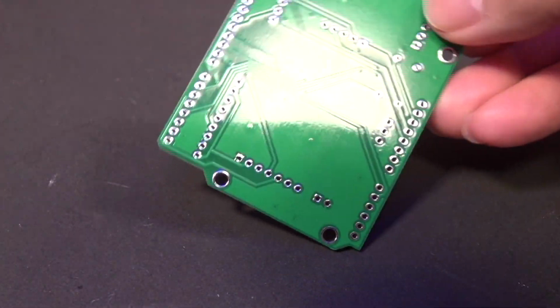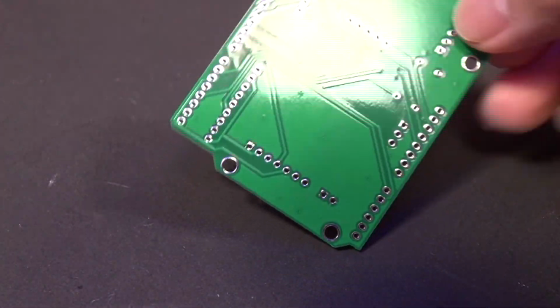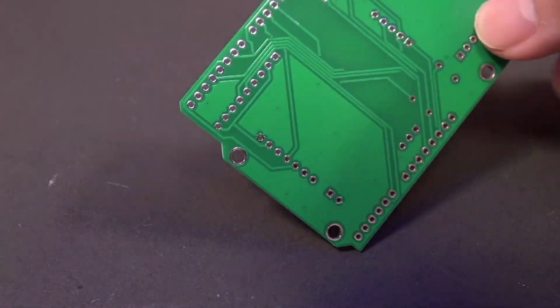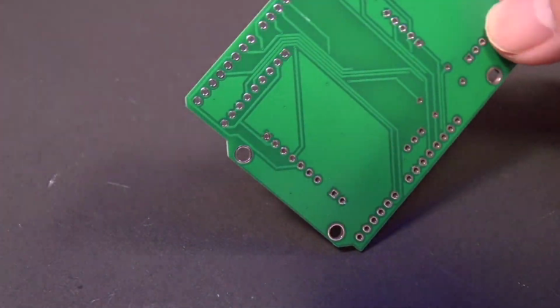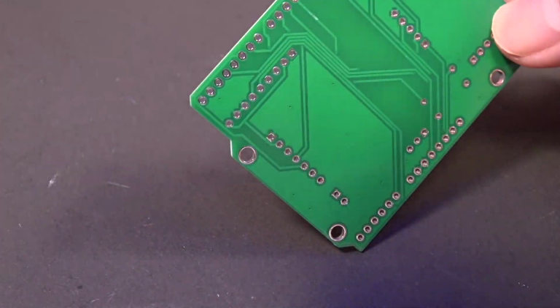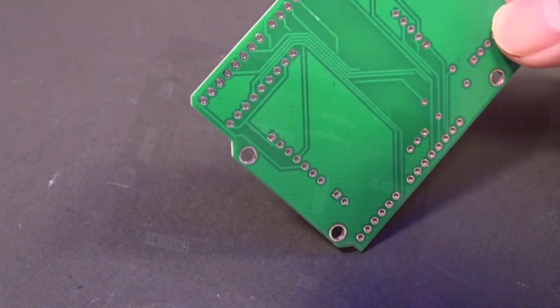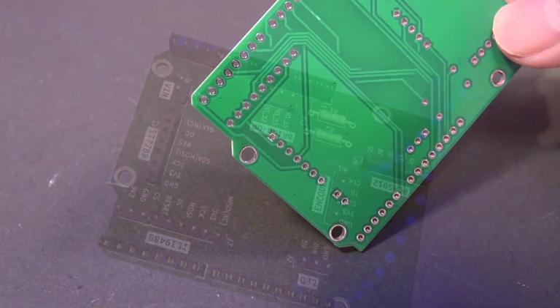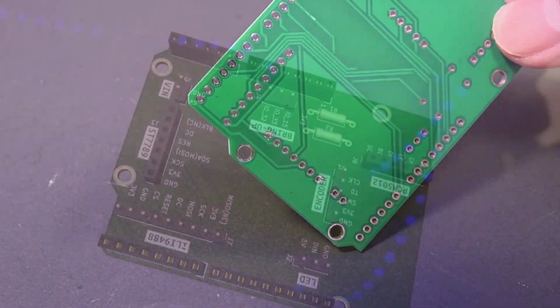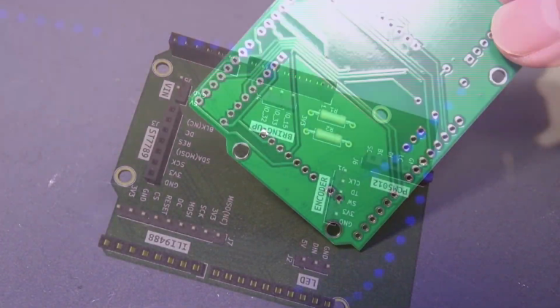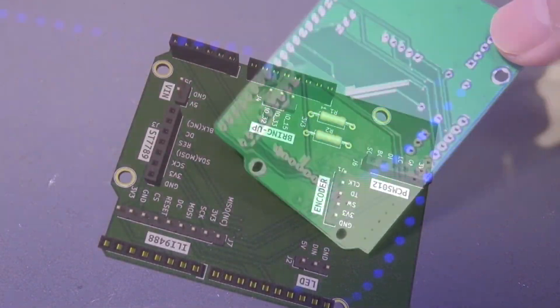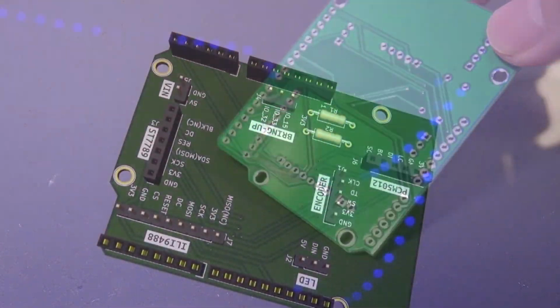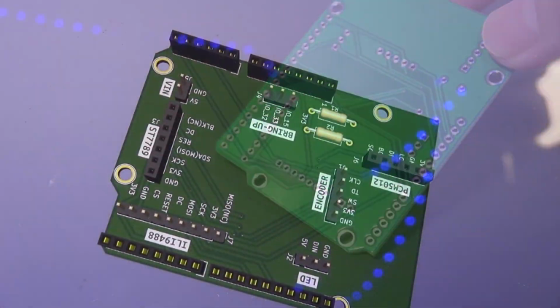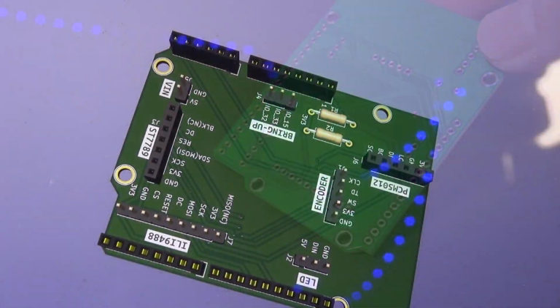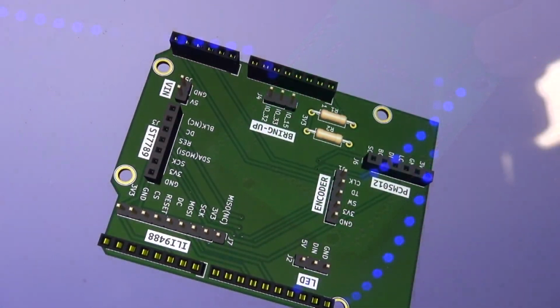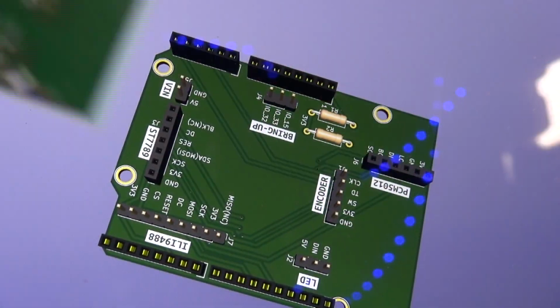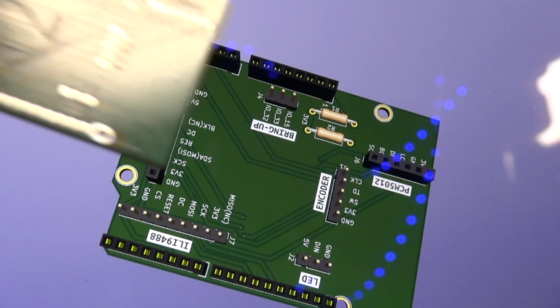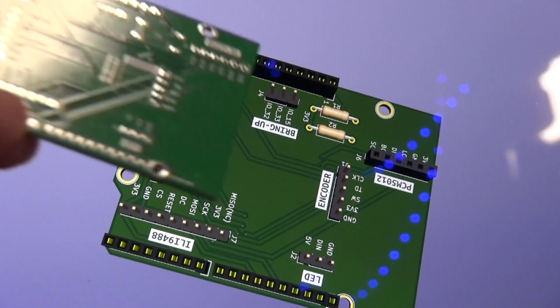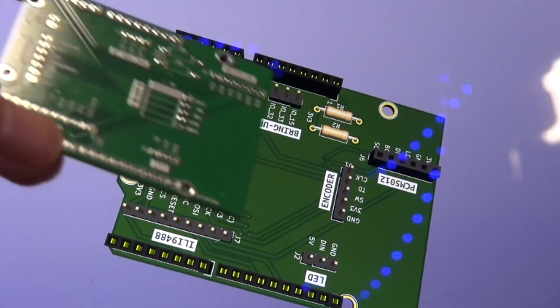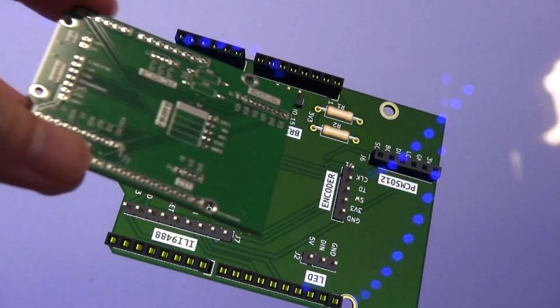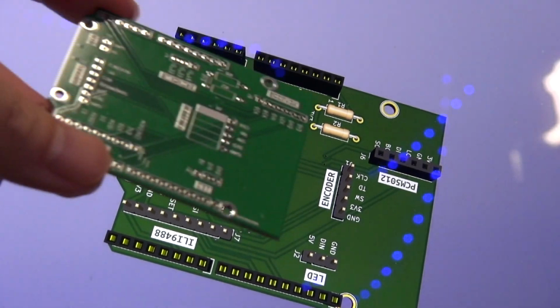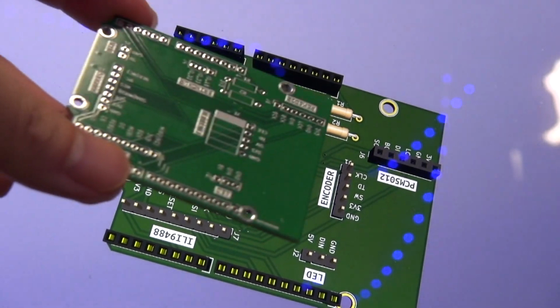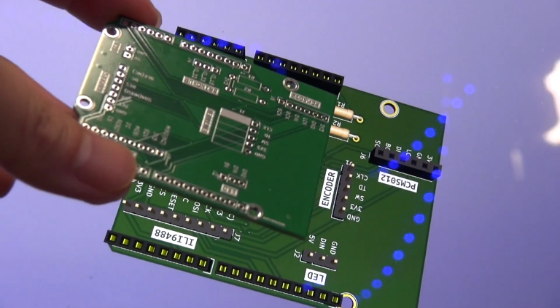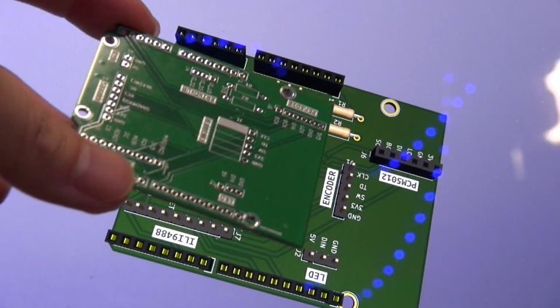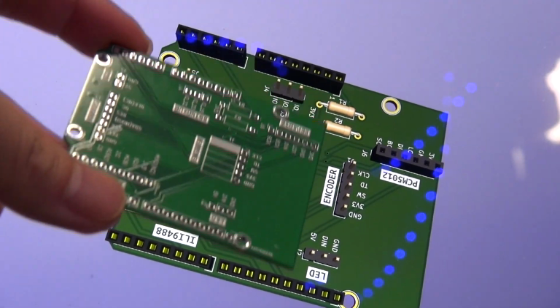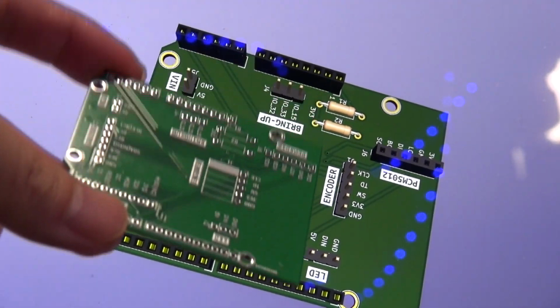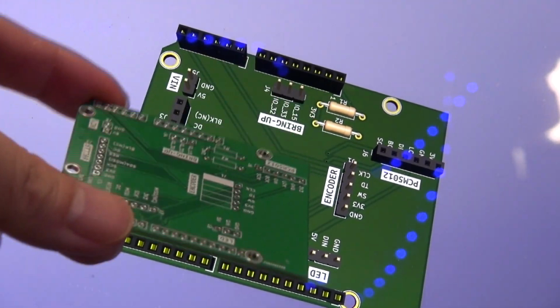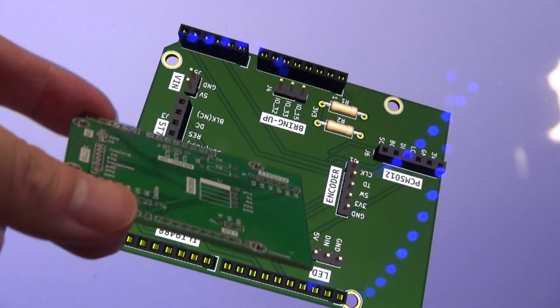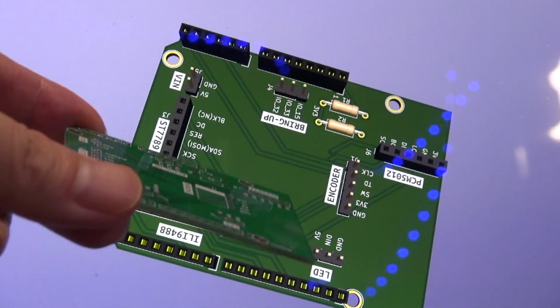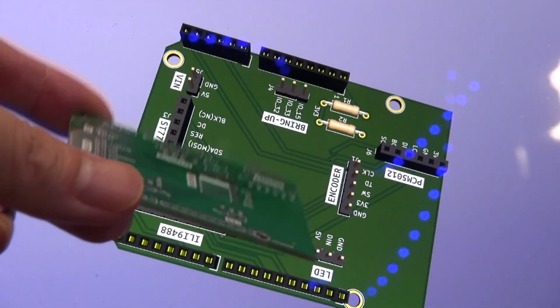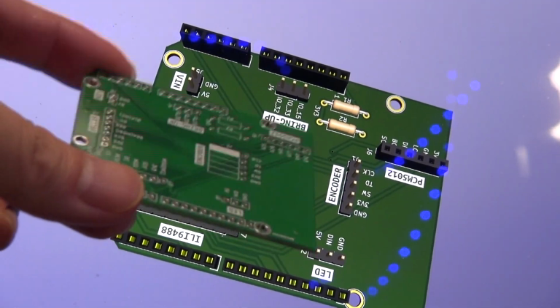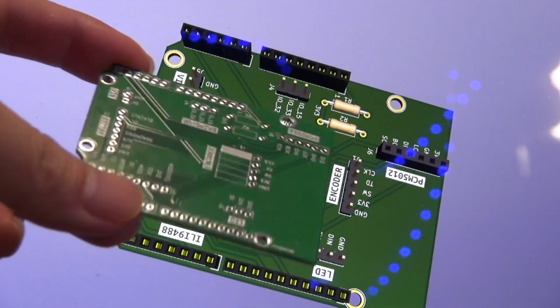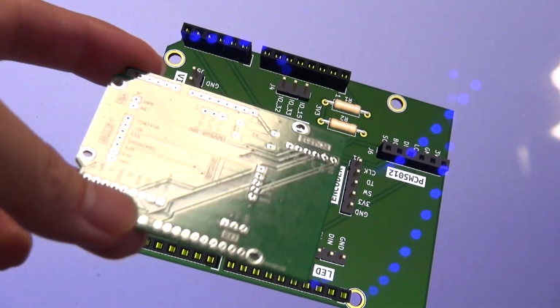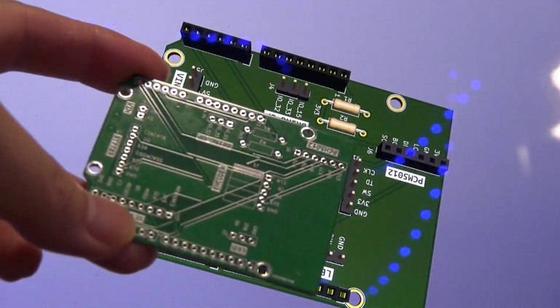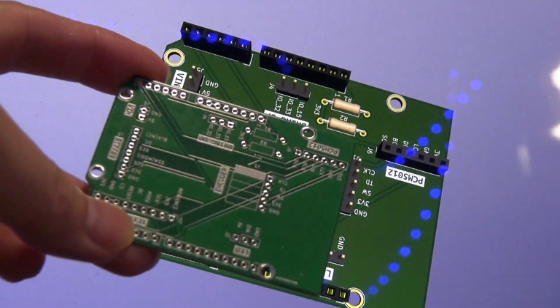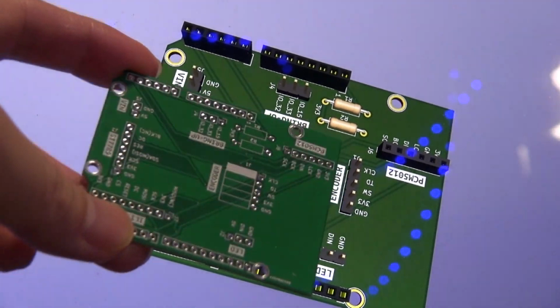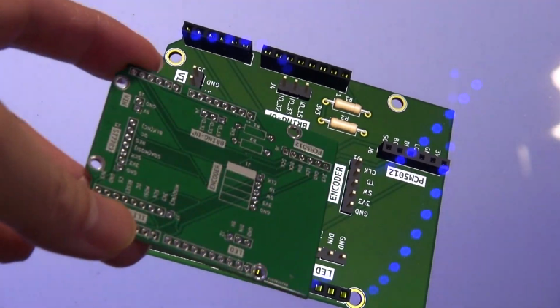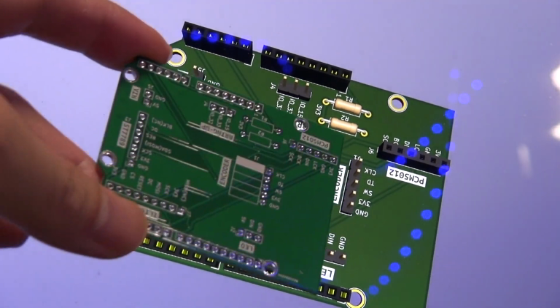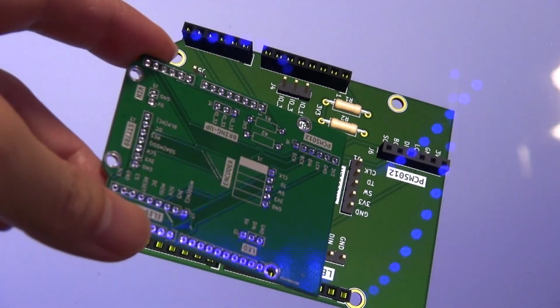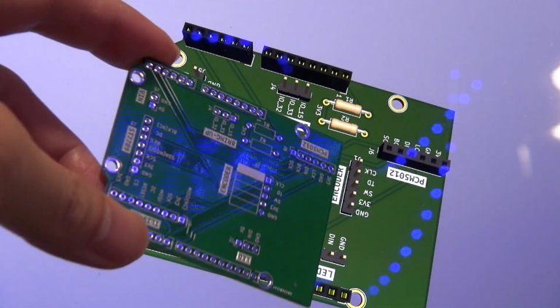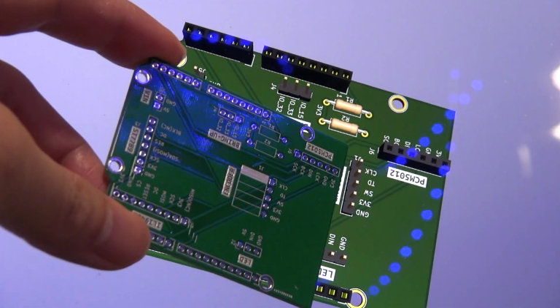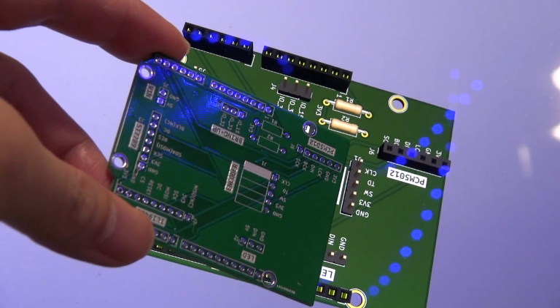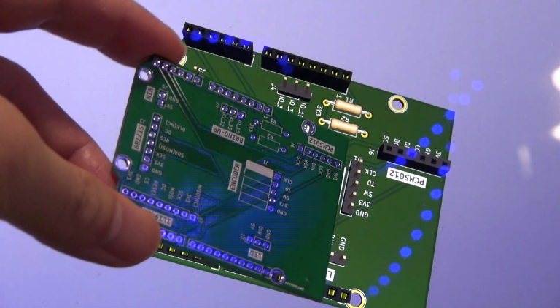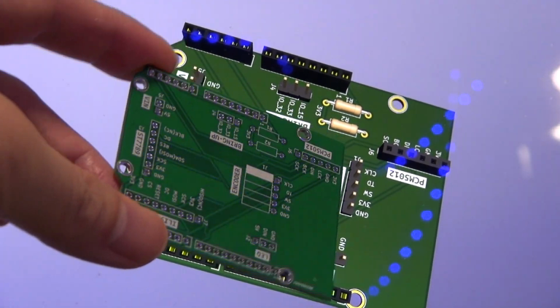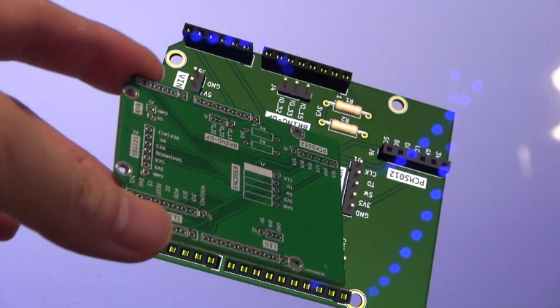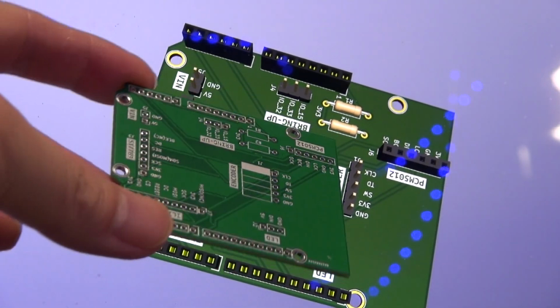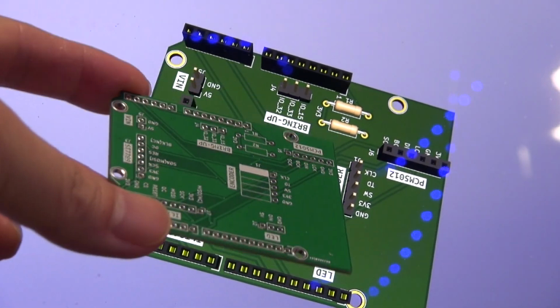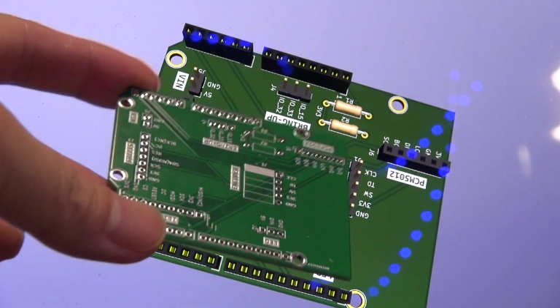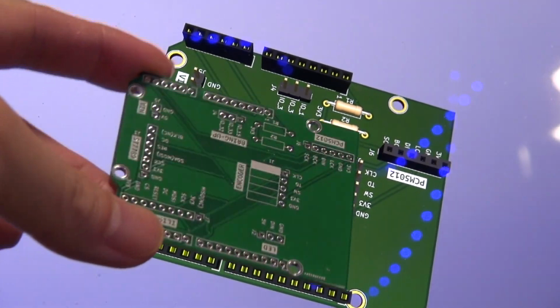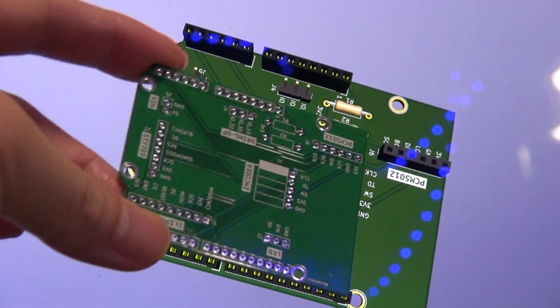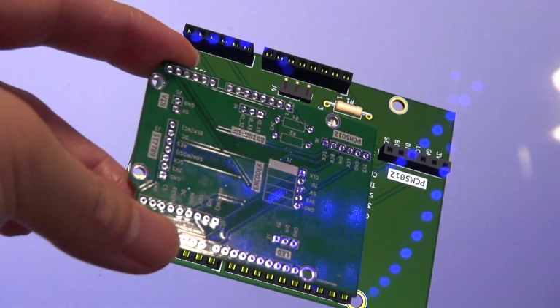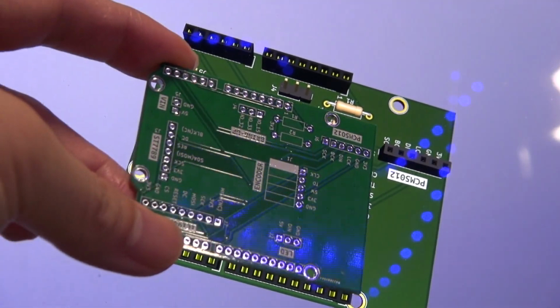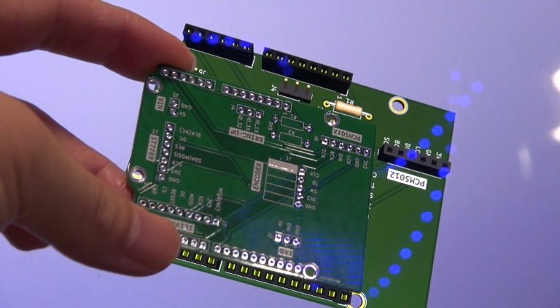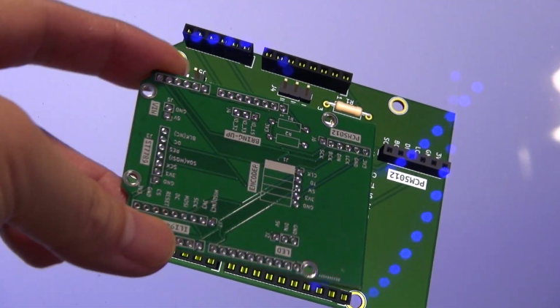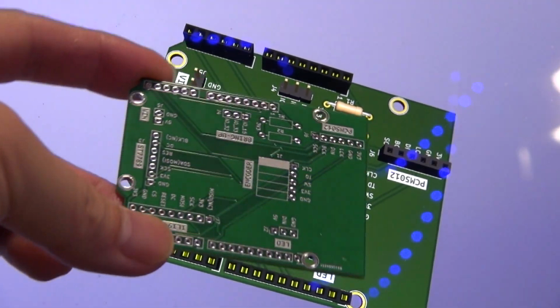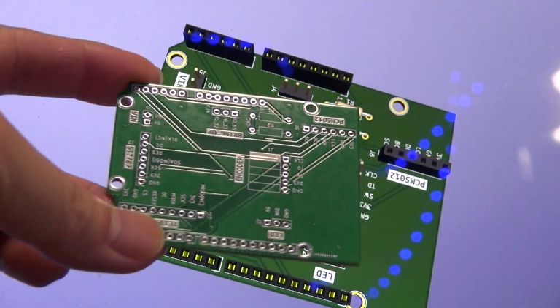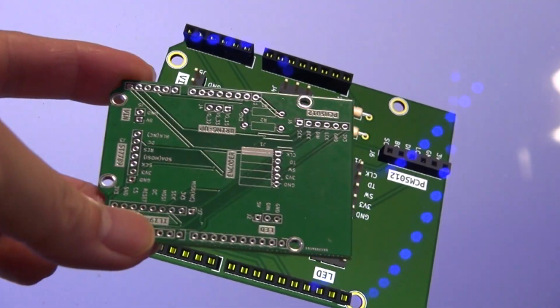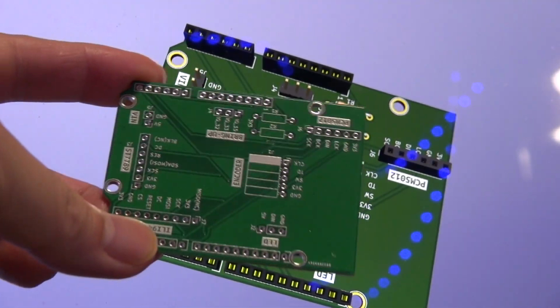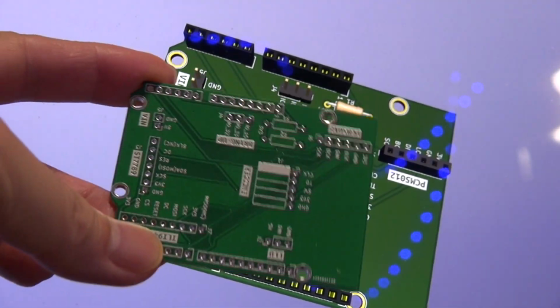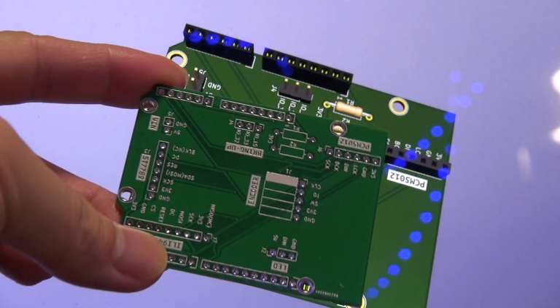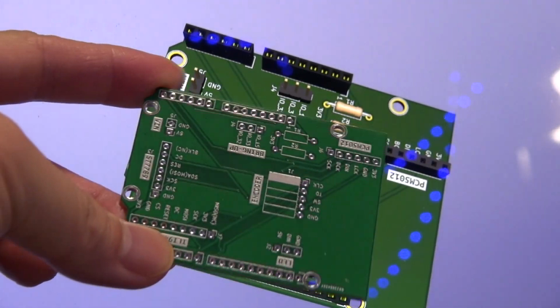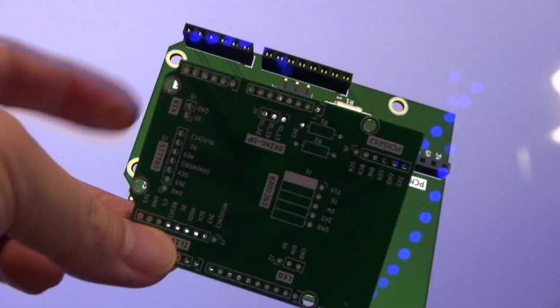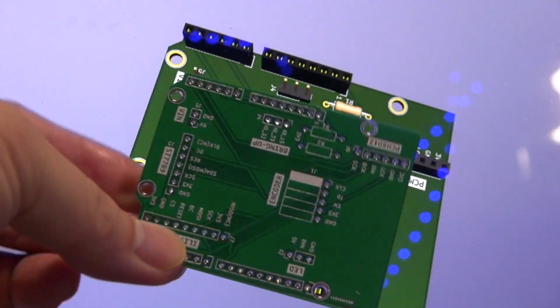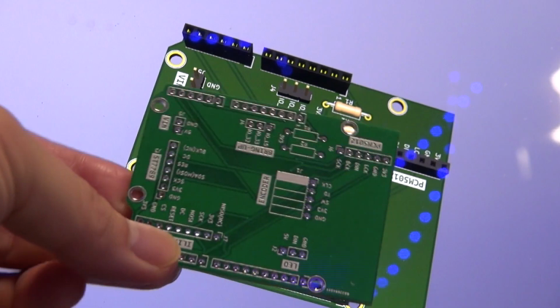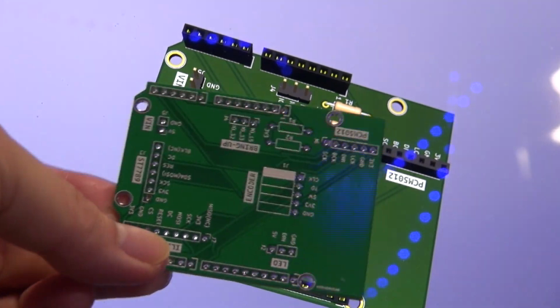All arrived PCBs look great. Now it's my turn to solder all the parts. Let's get the work done.